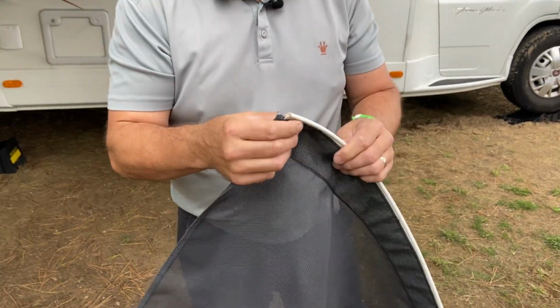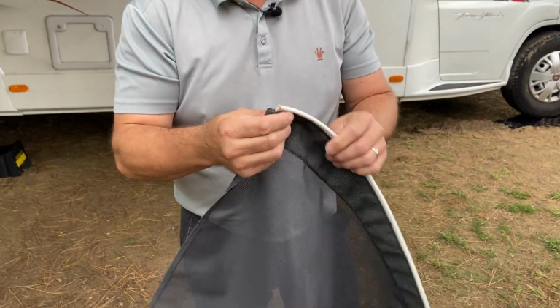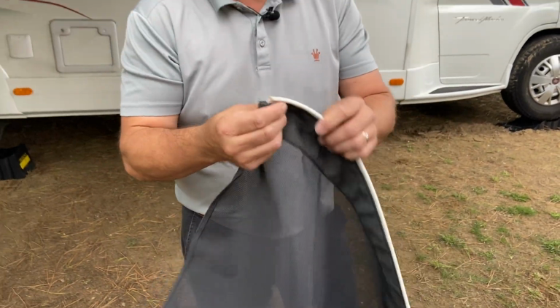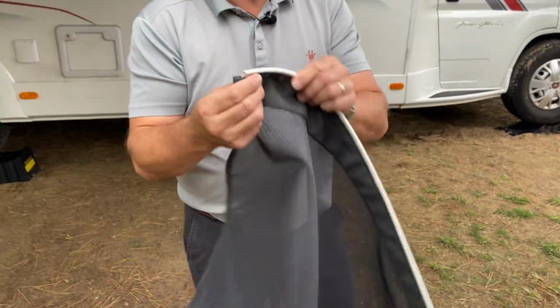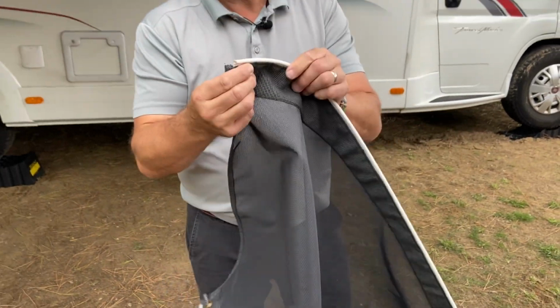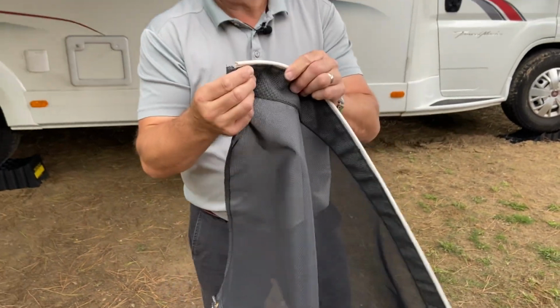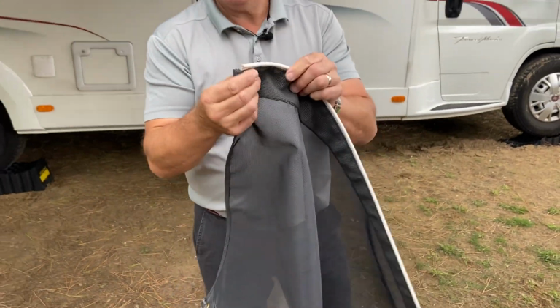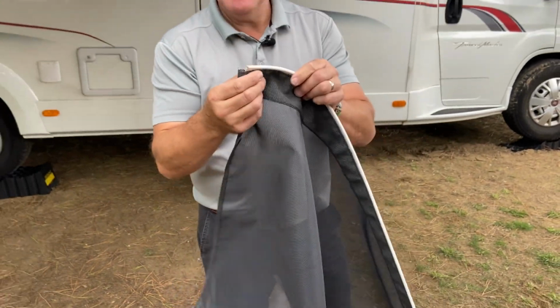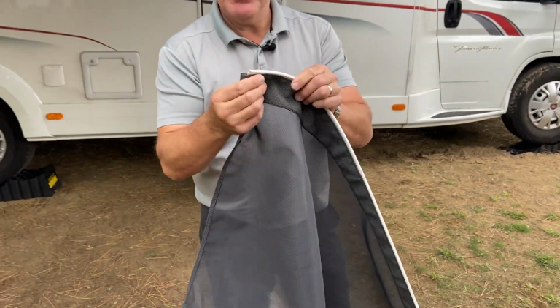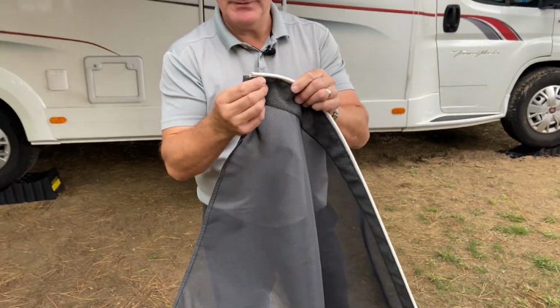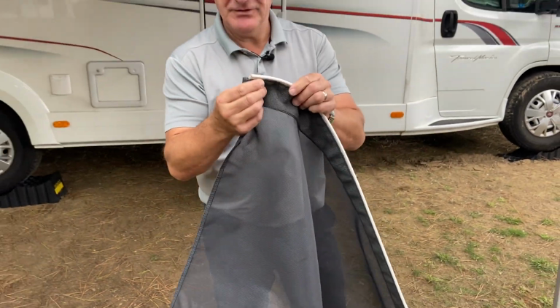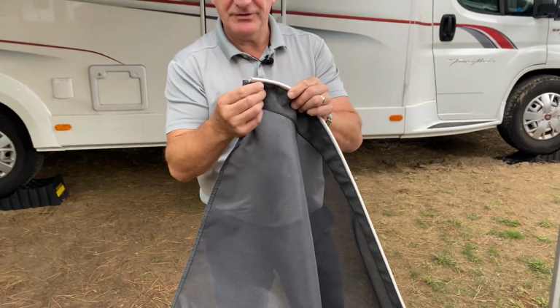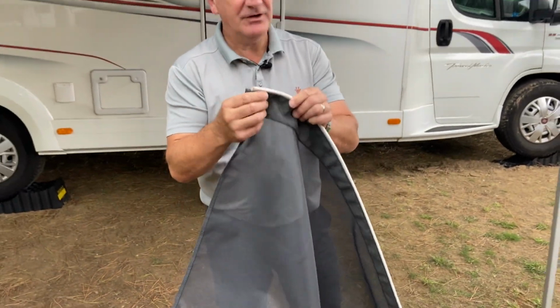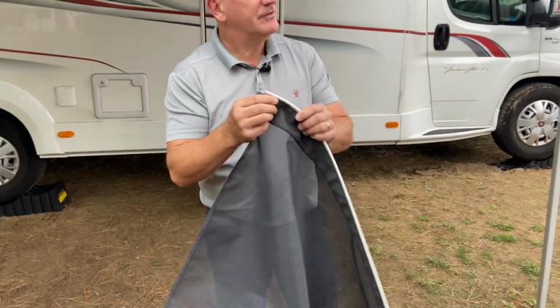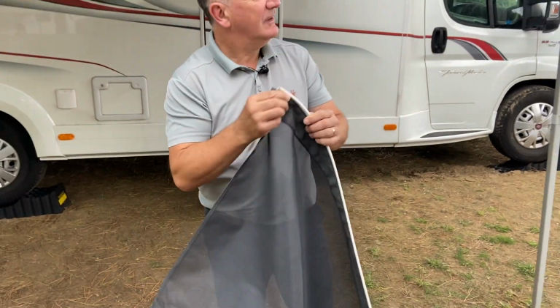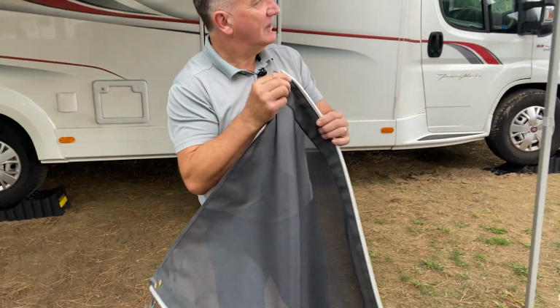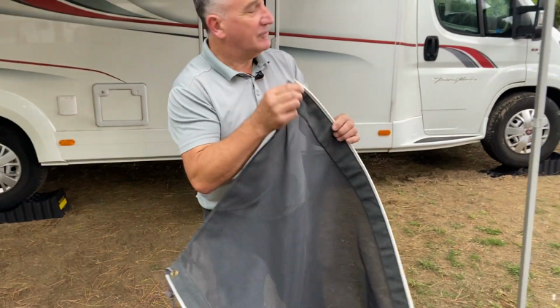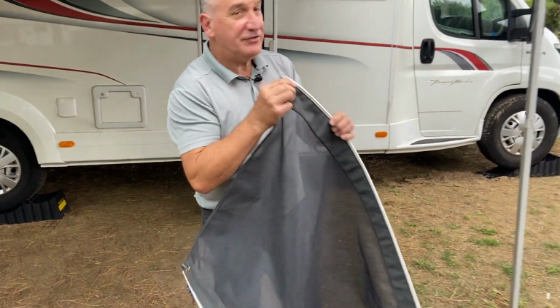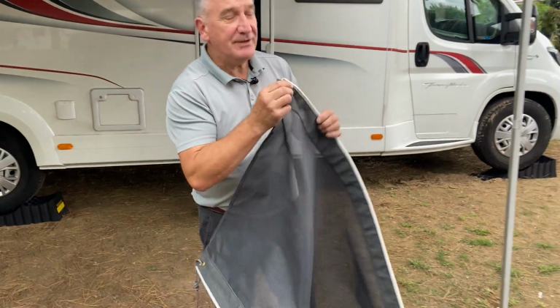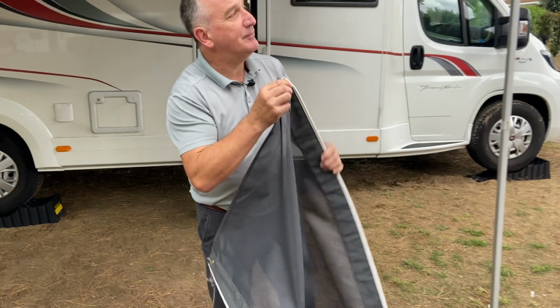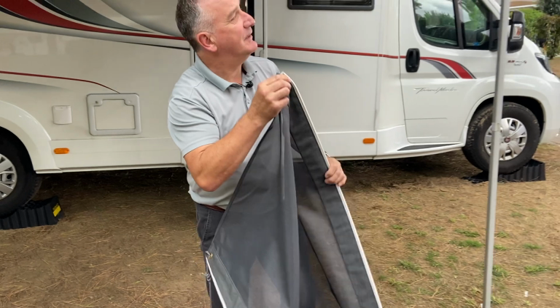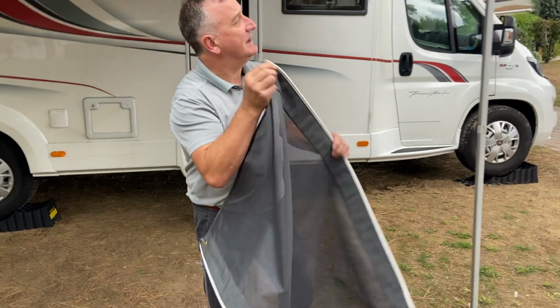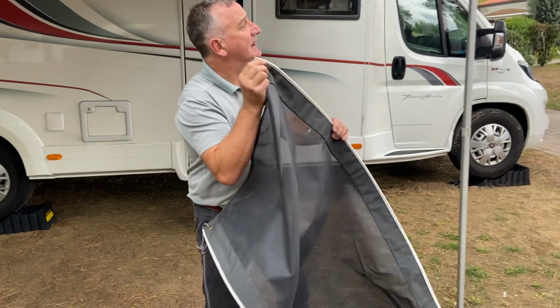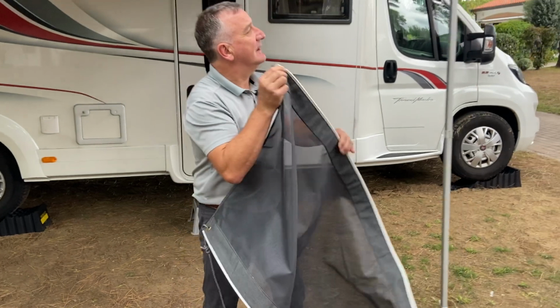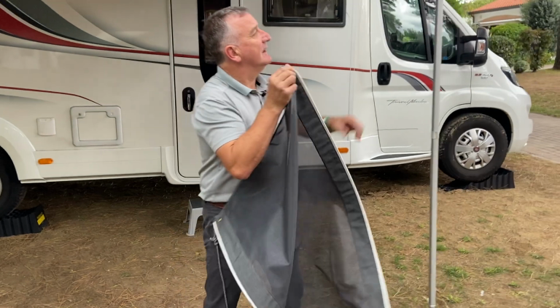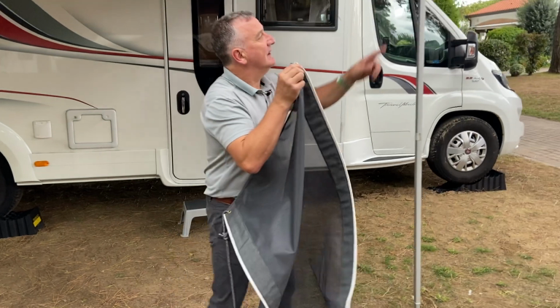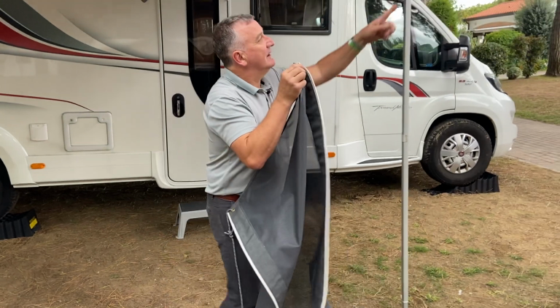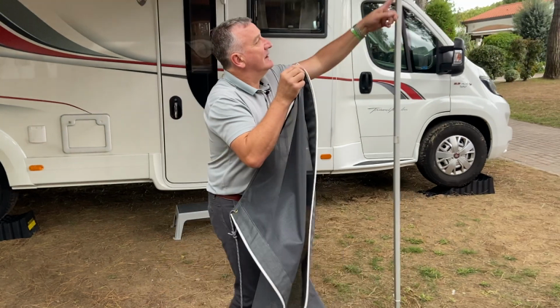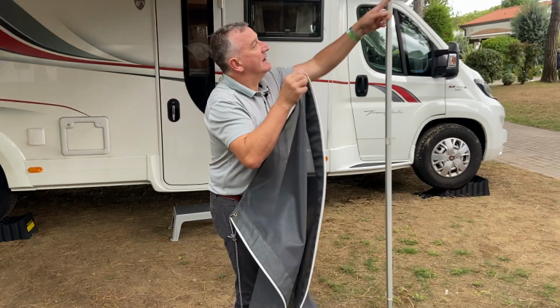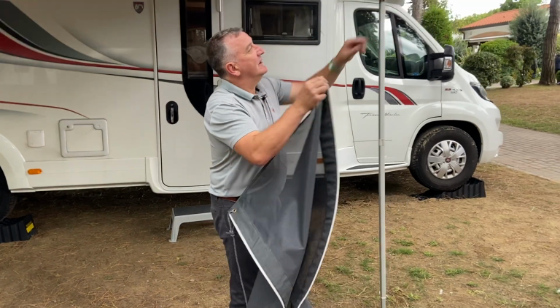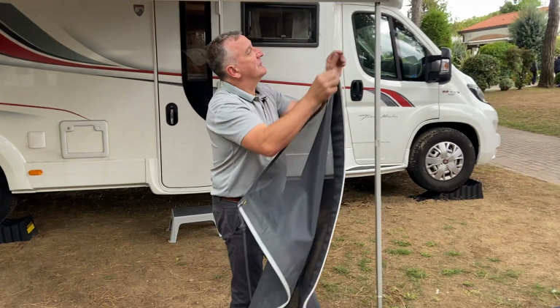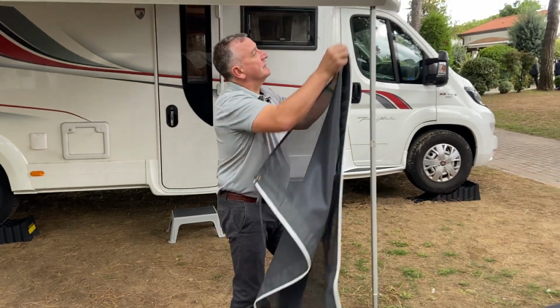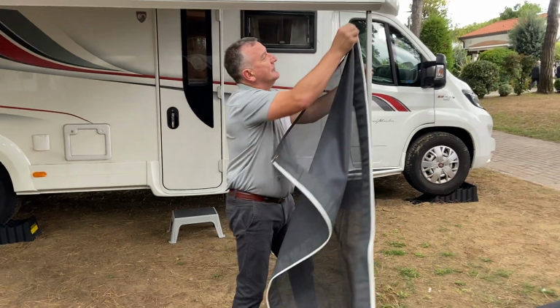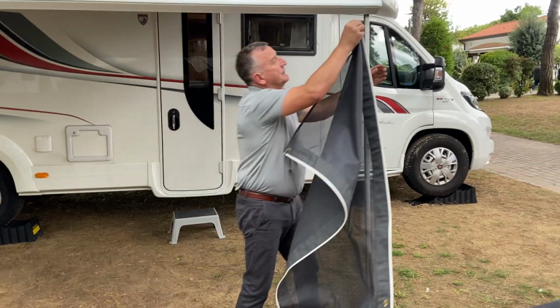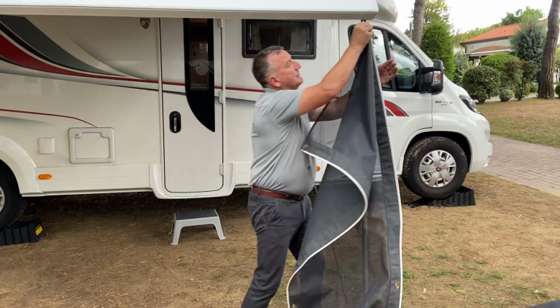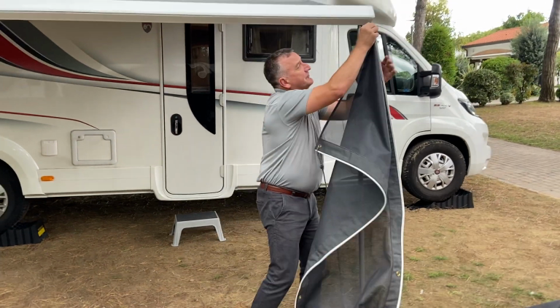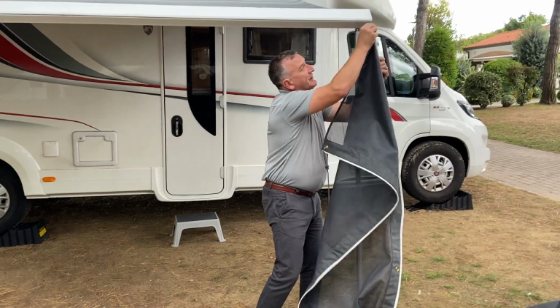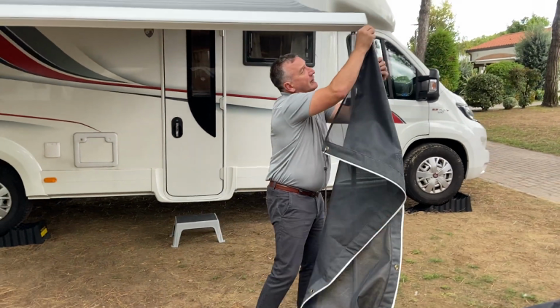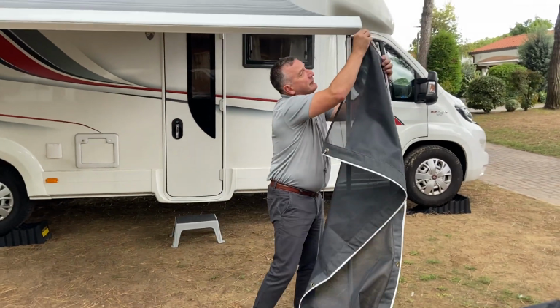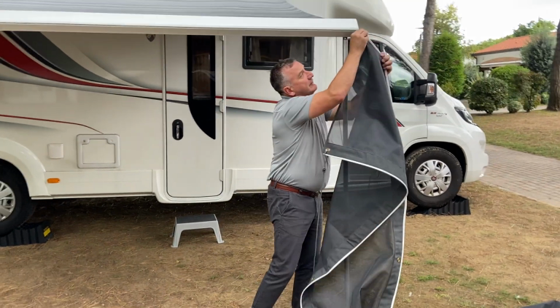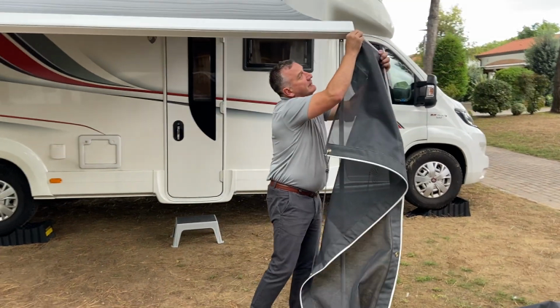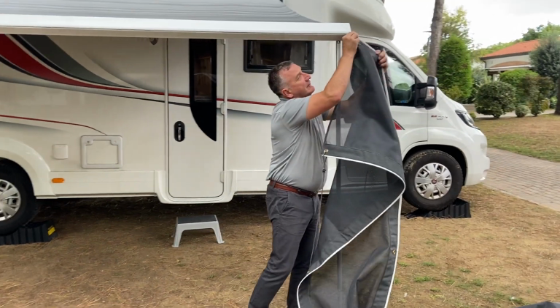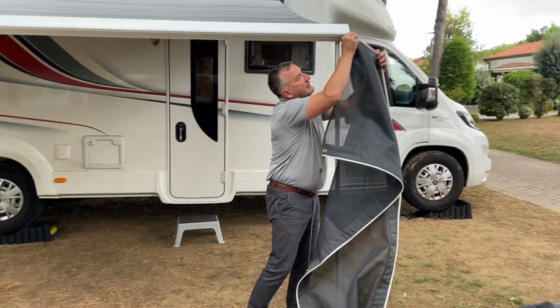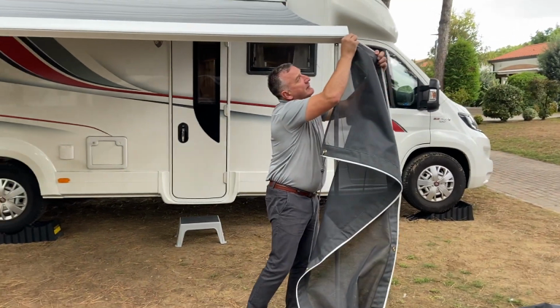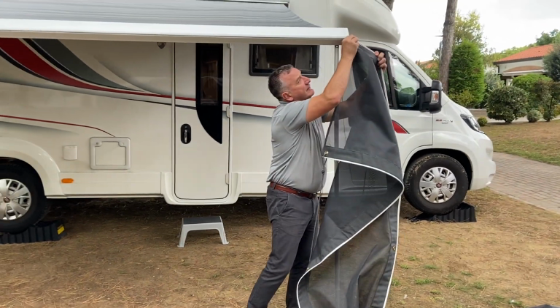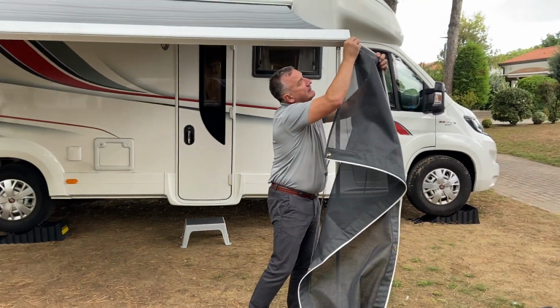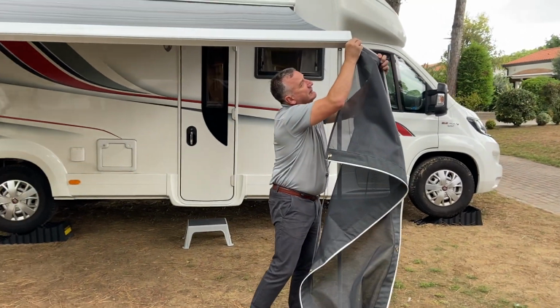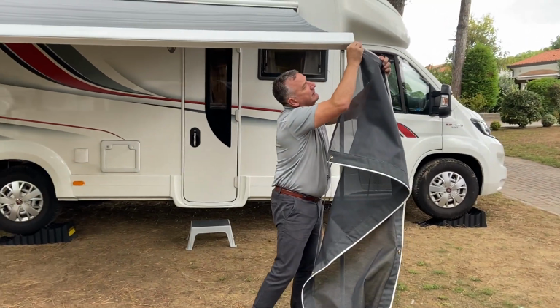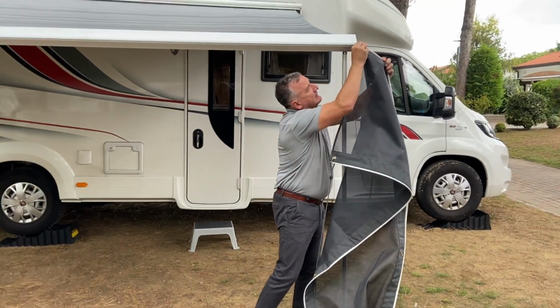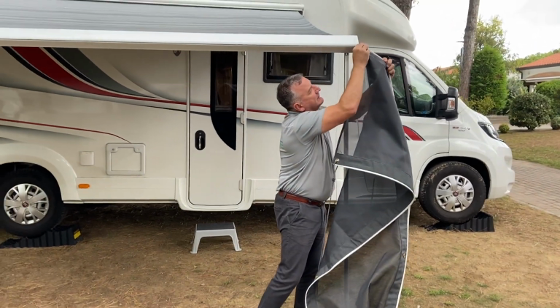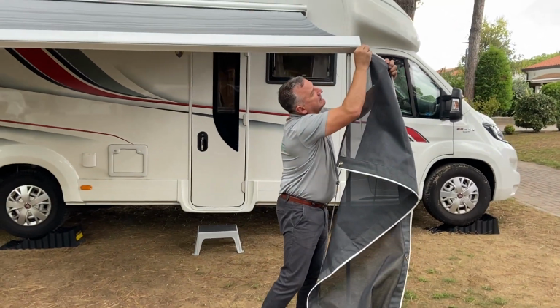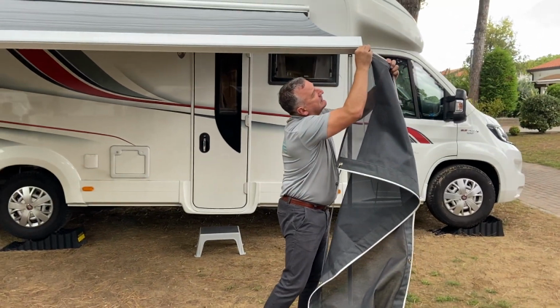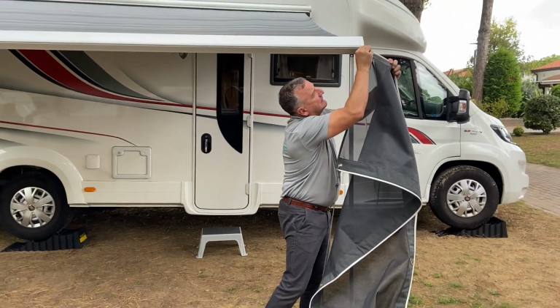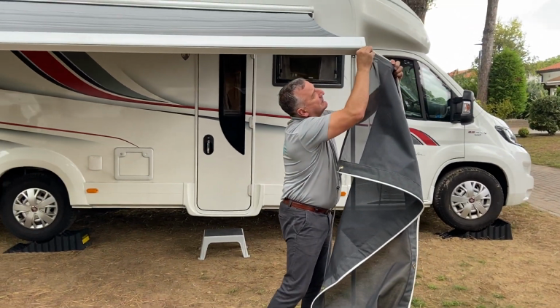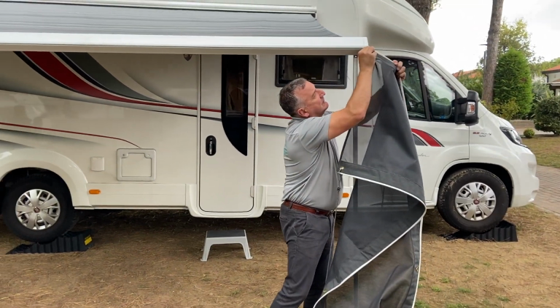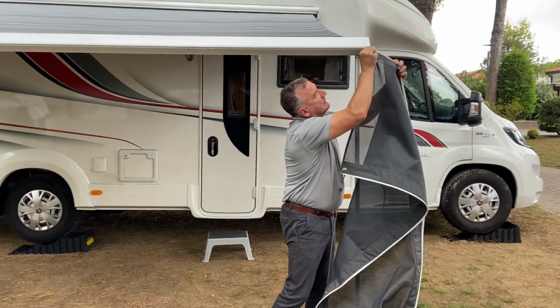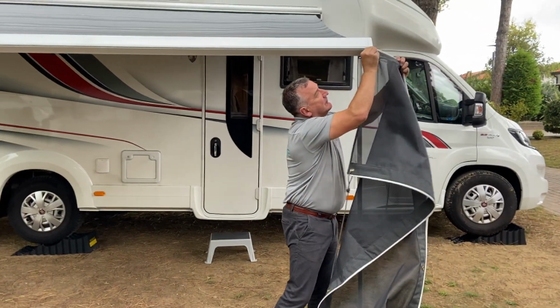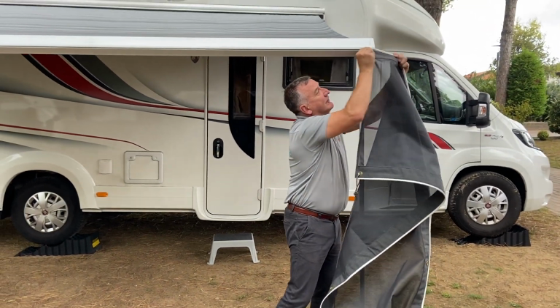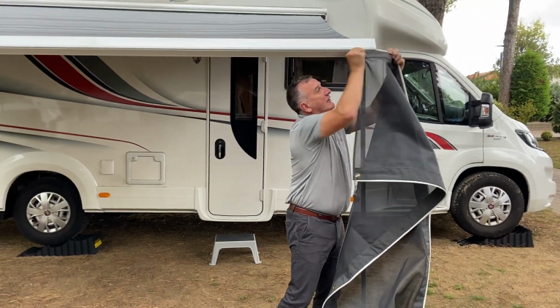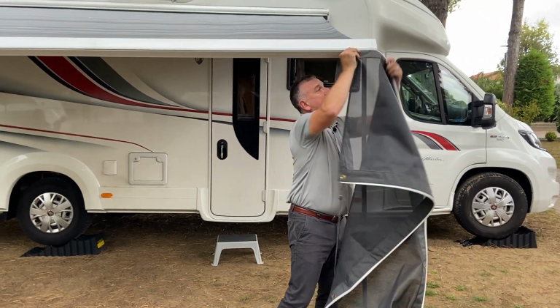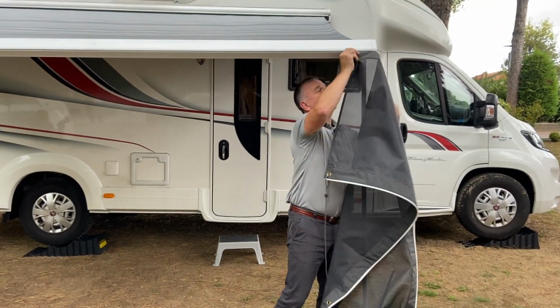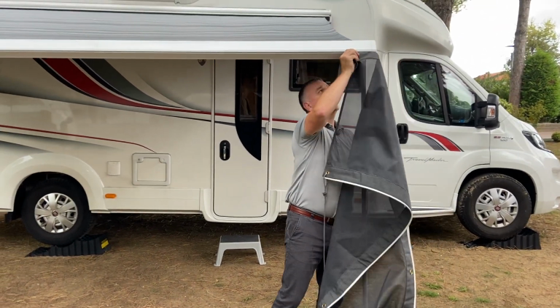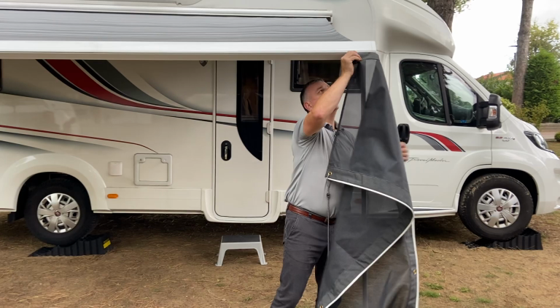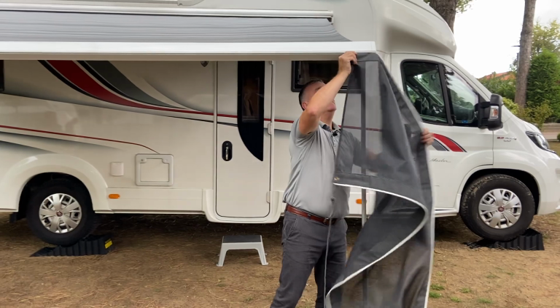On this one I need this size. You simply slide it through the channel of the canopy.